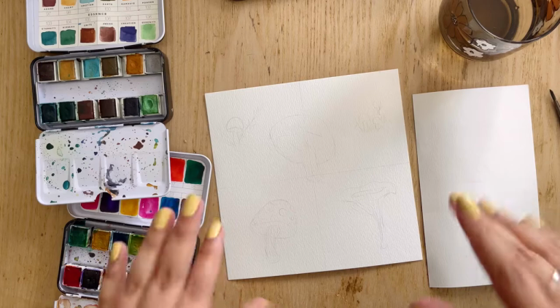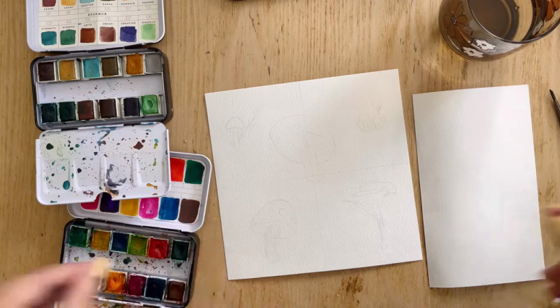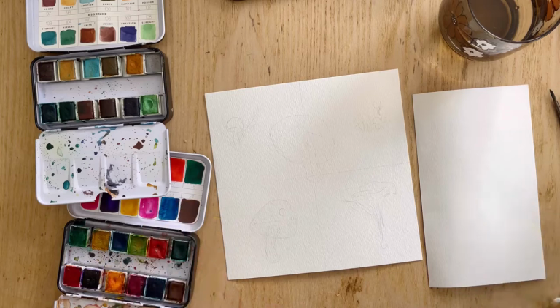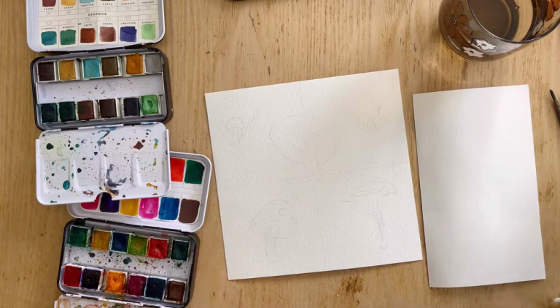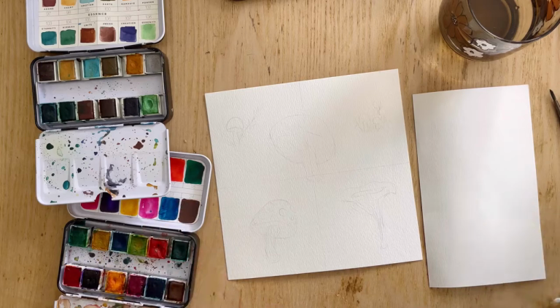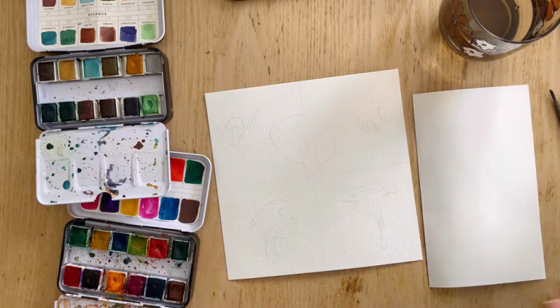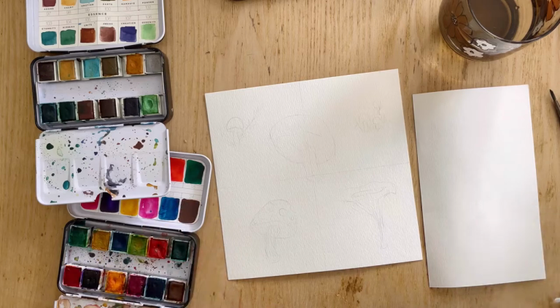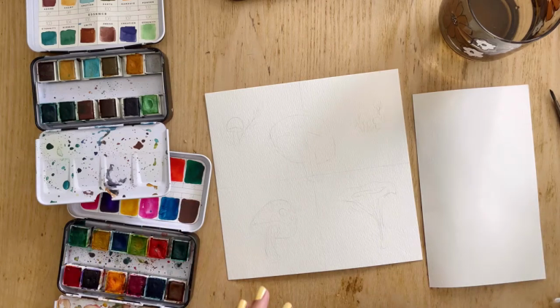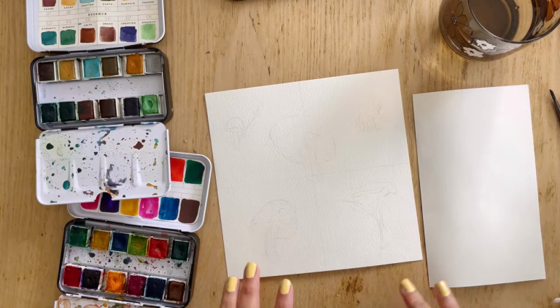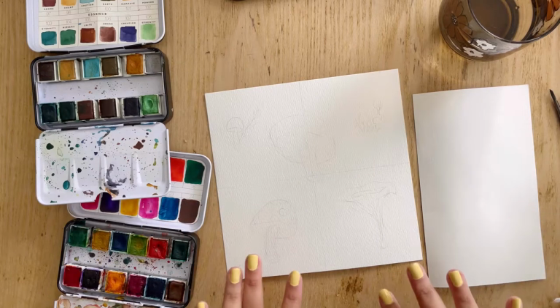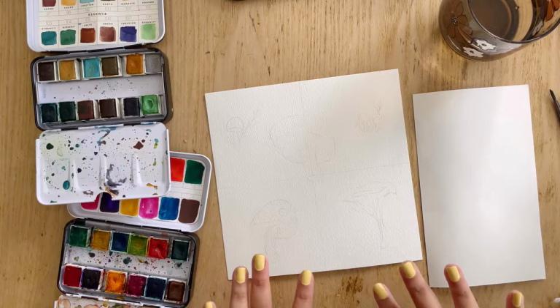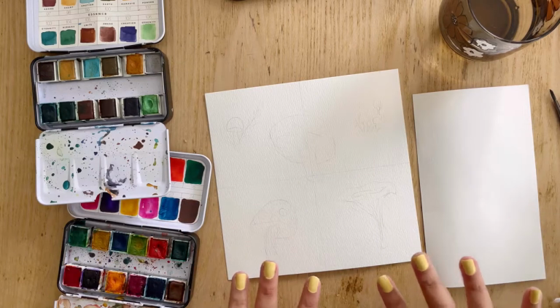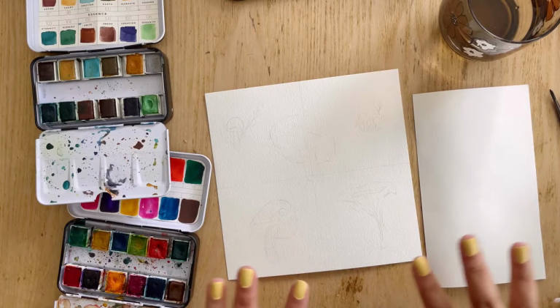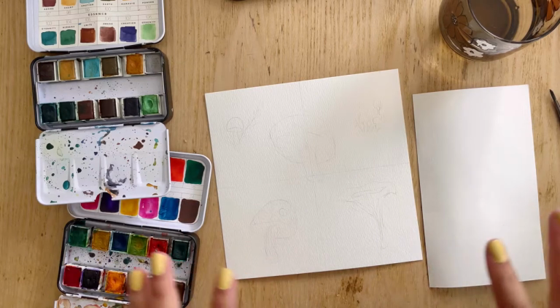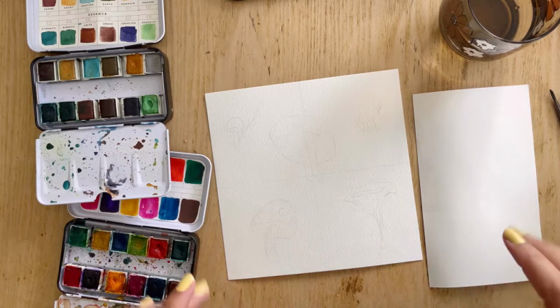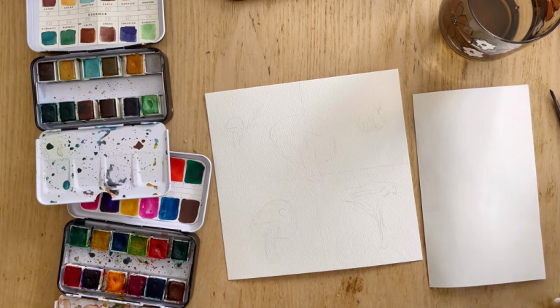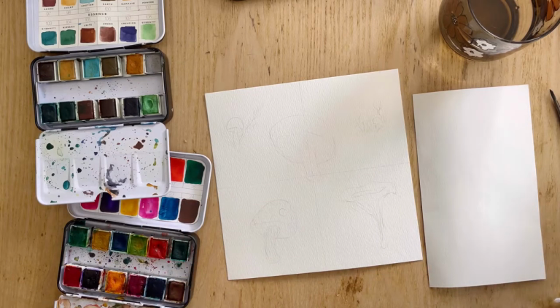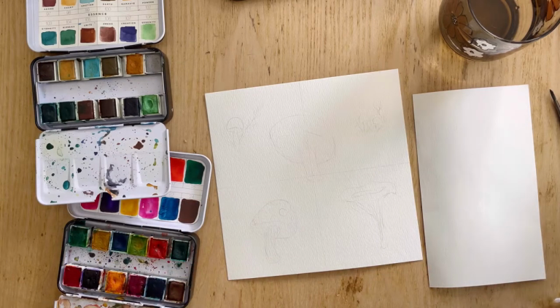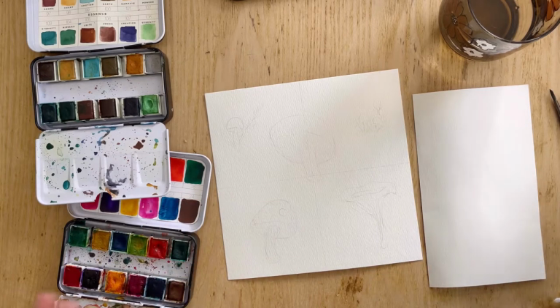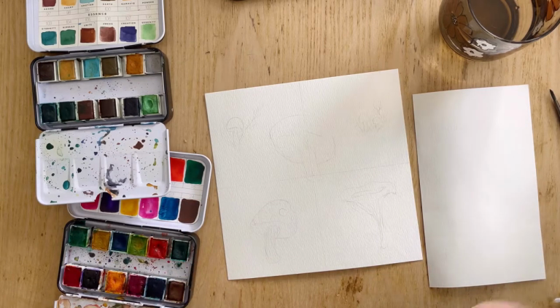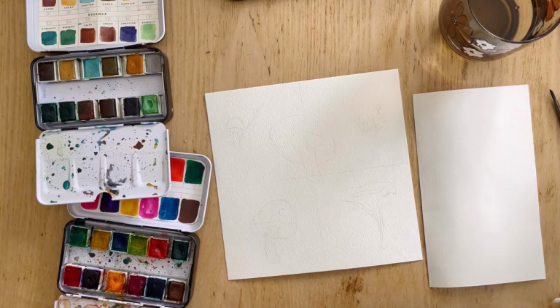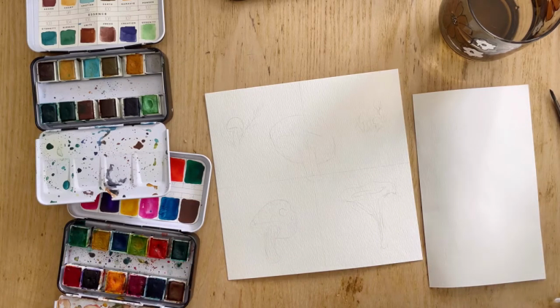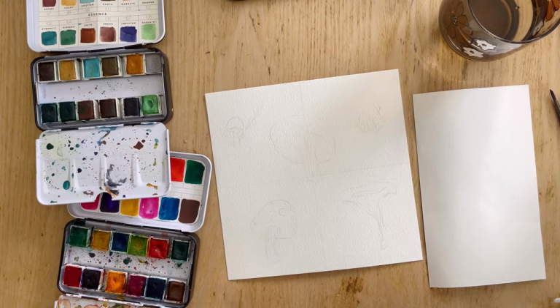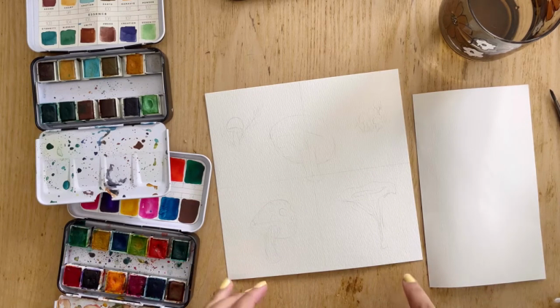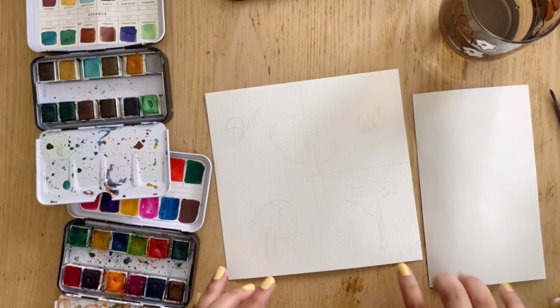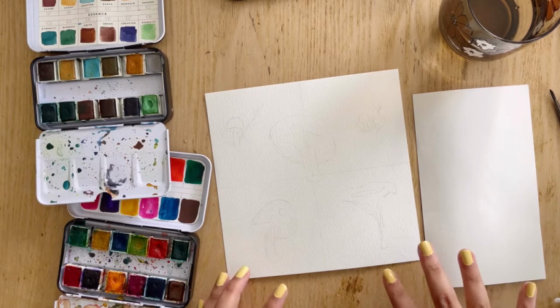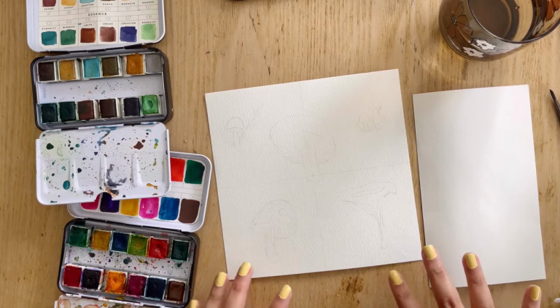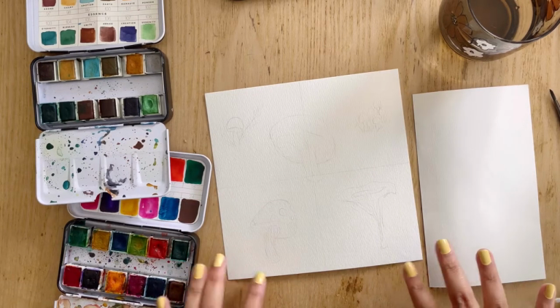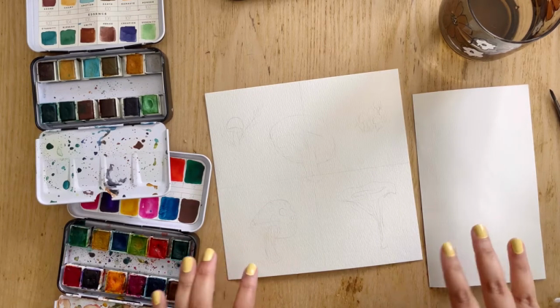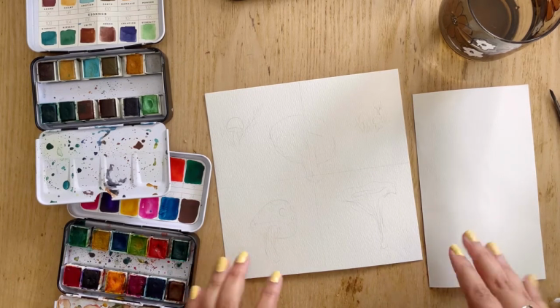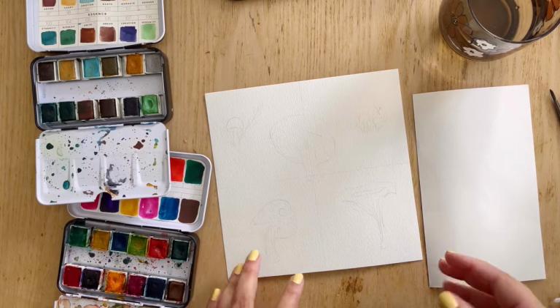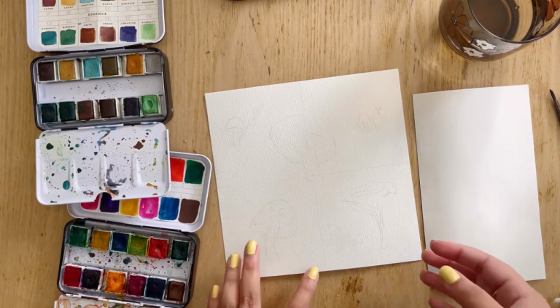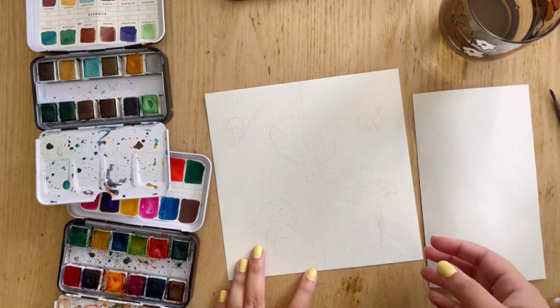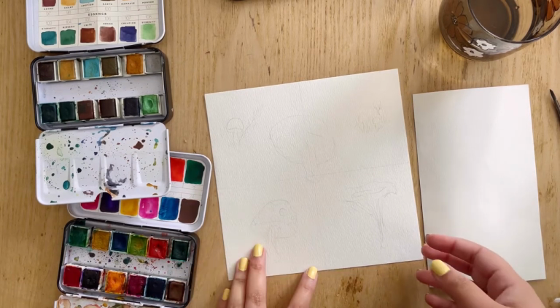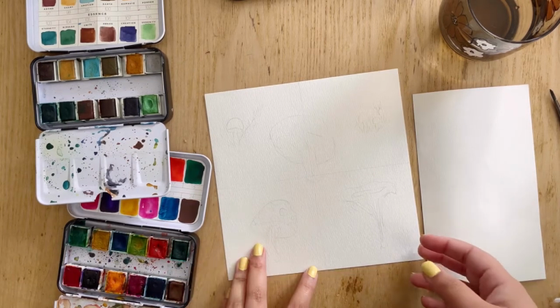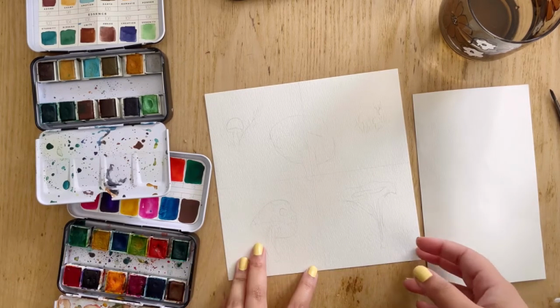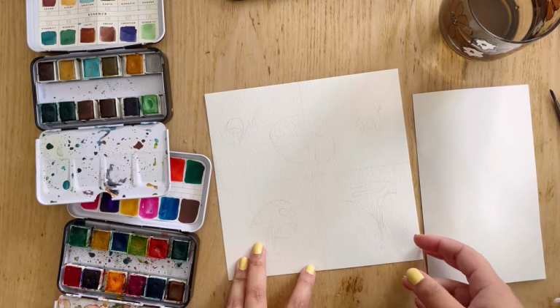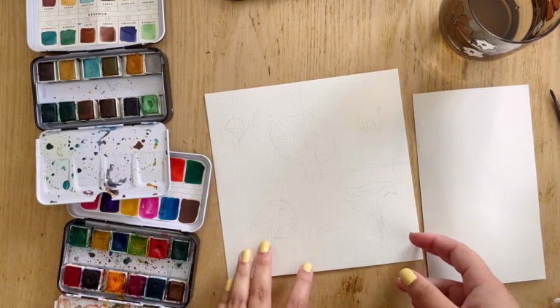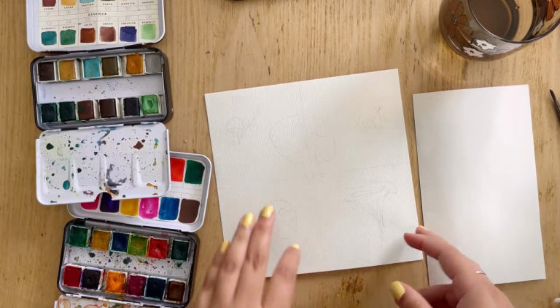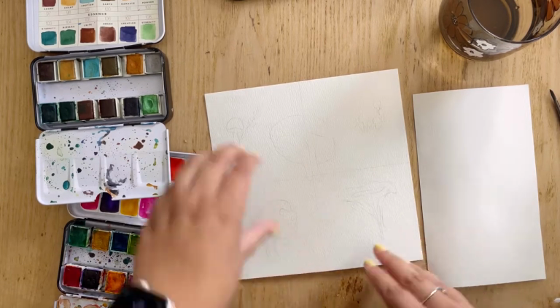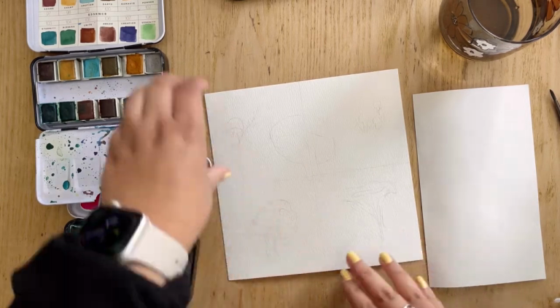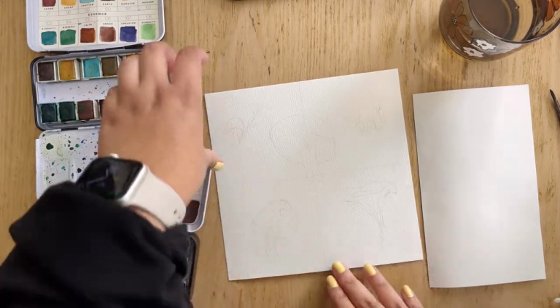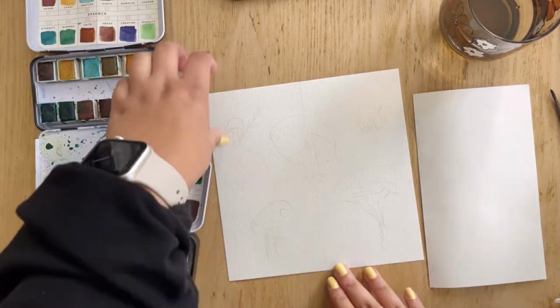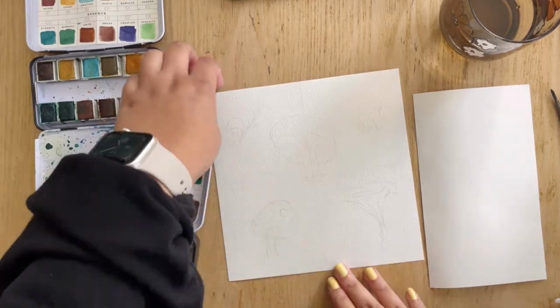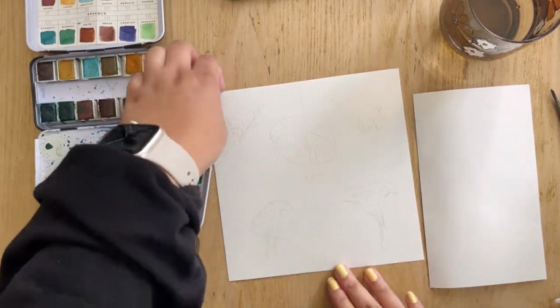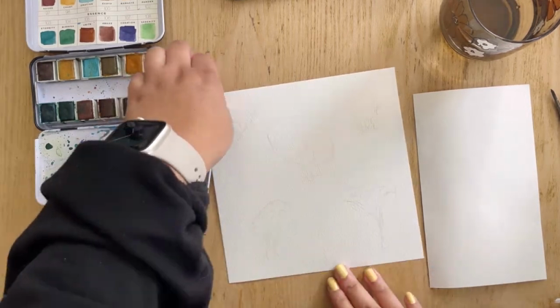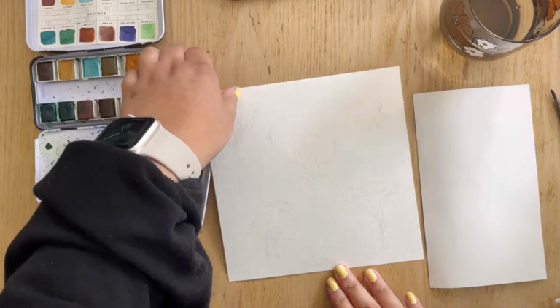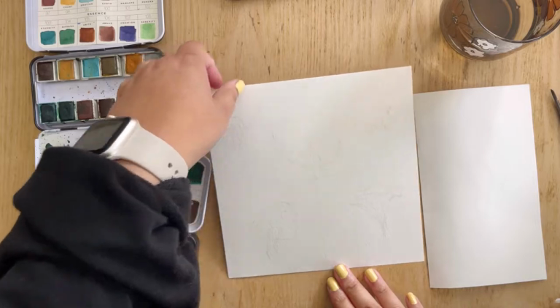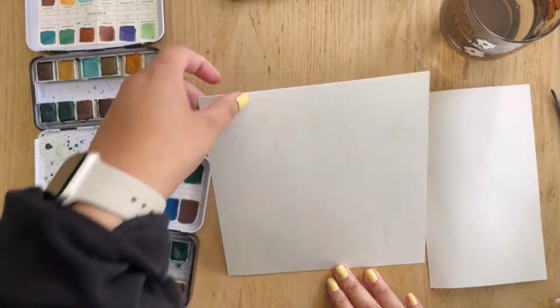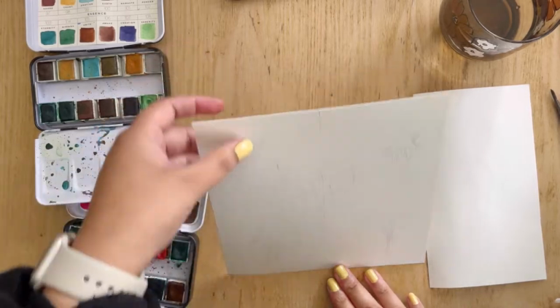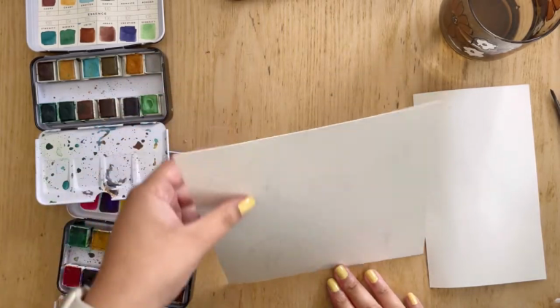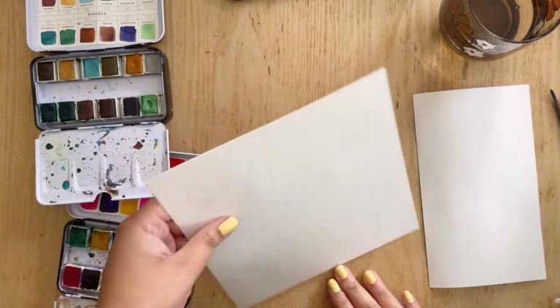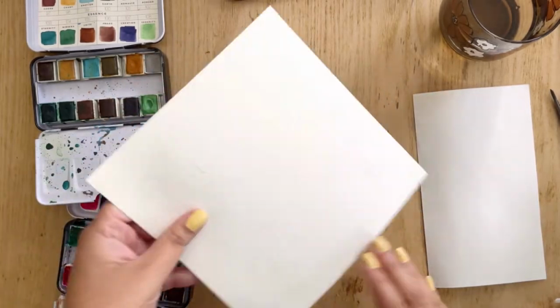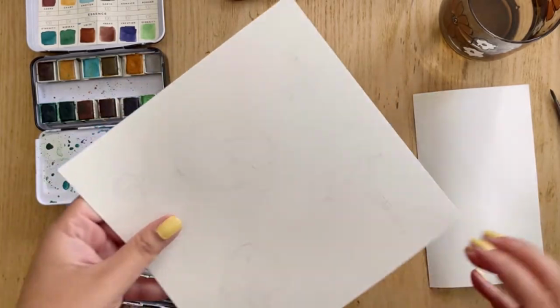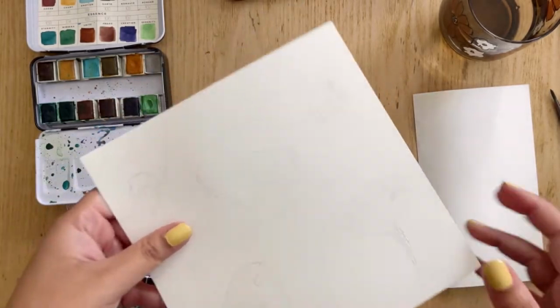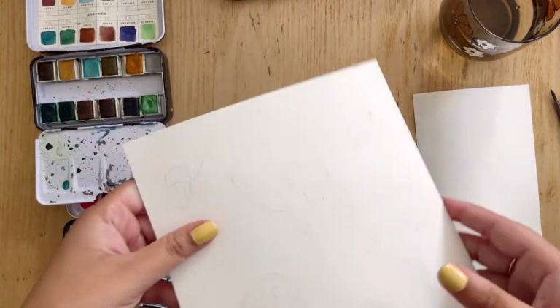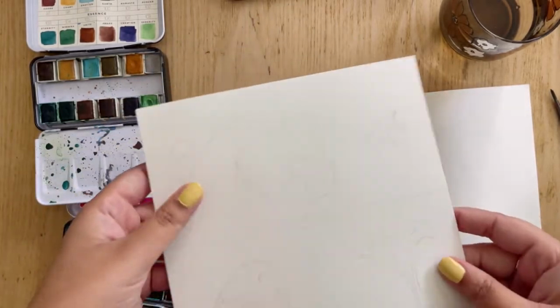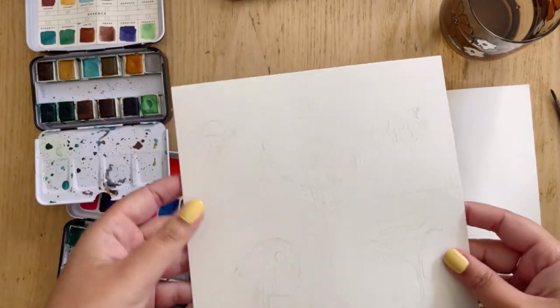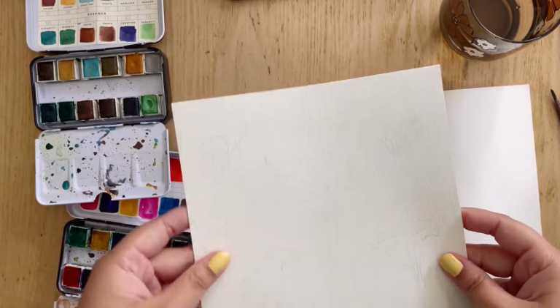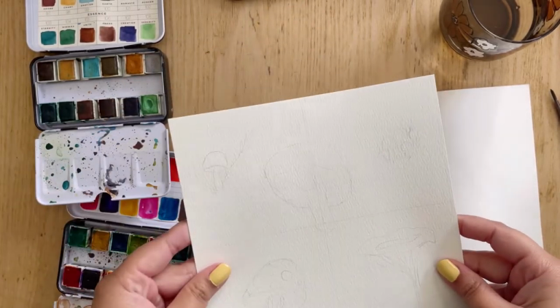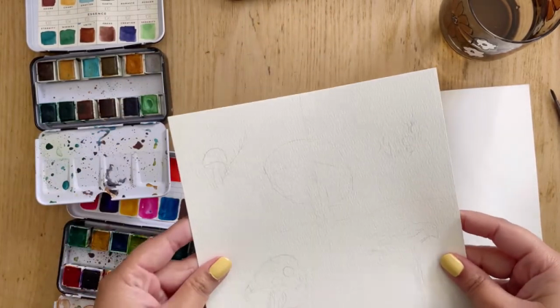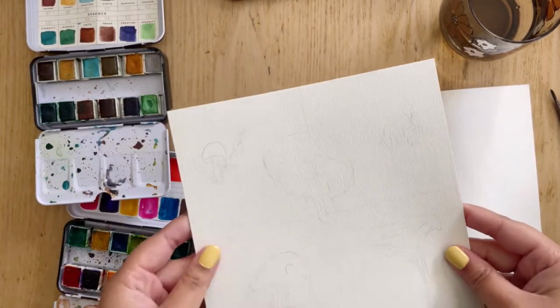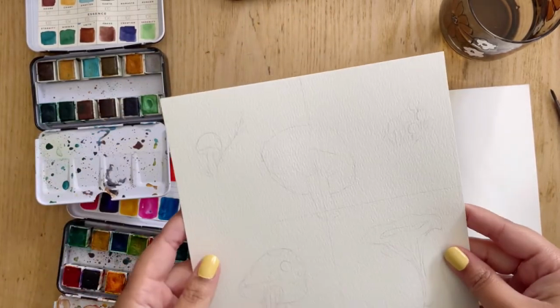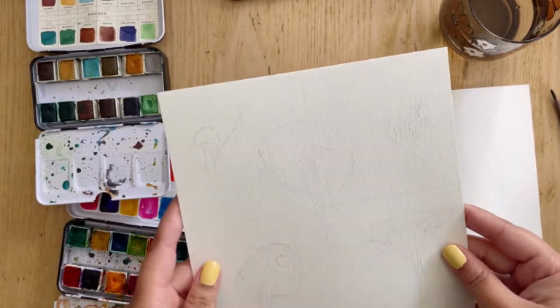Hey, Ariana Dietrez here, your creative guide, and today I'm going to be showing you how to paint cute little mushrooms.